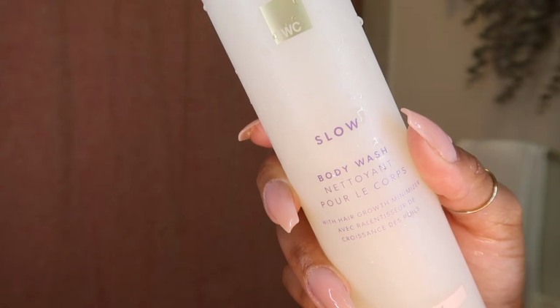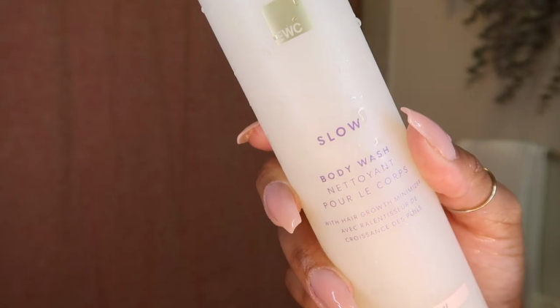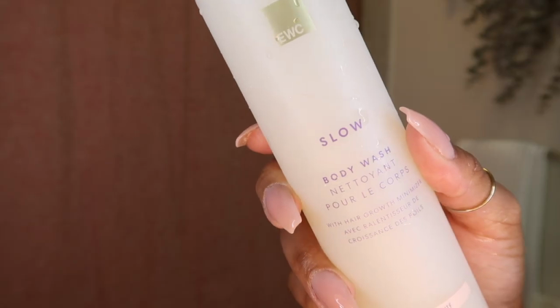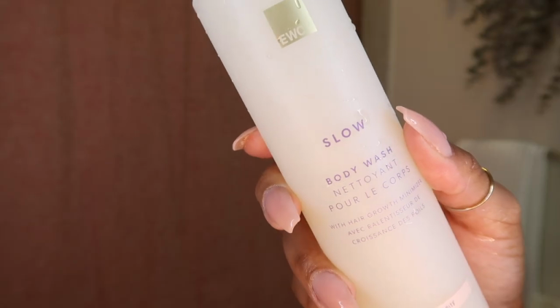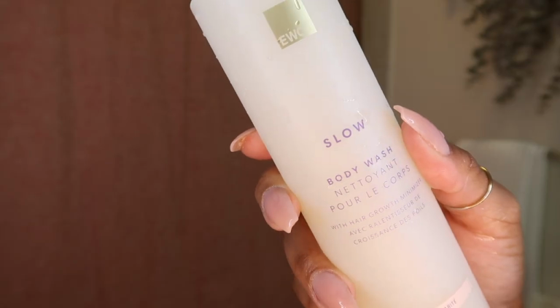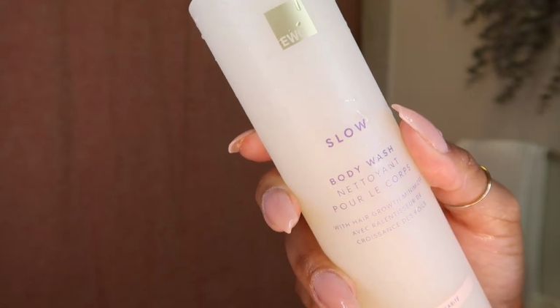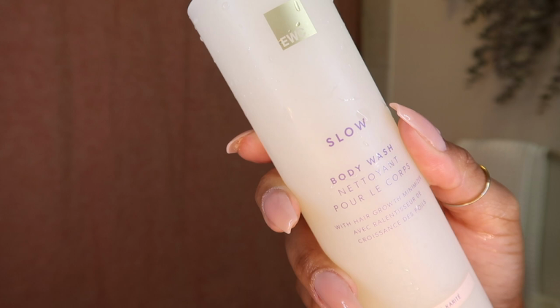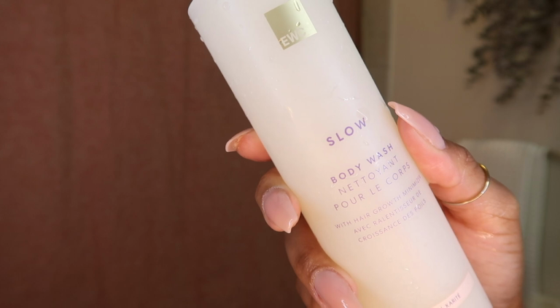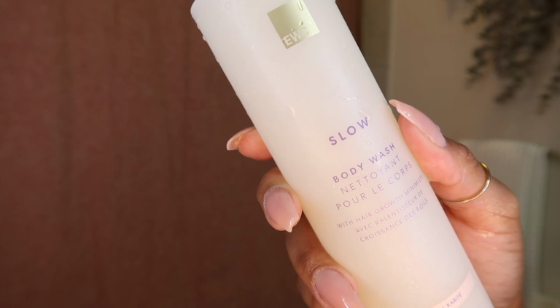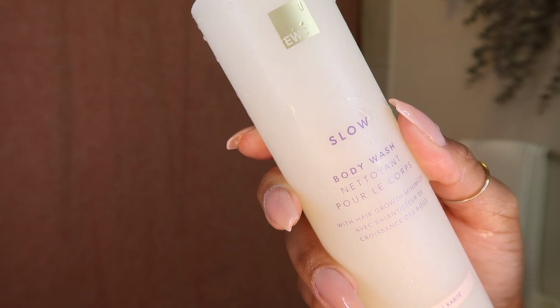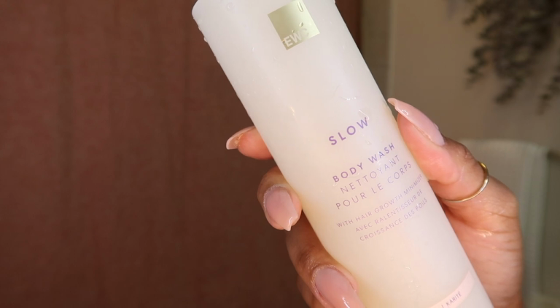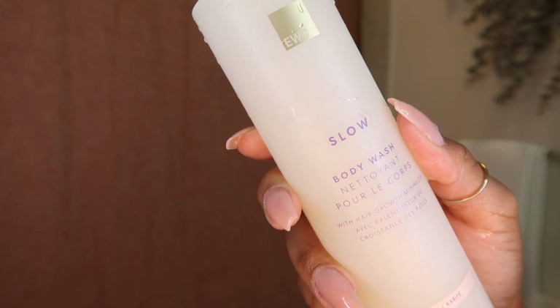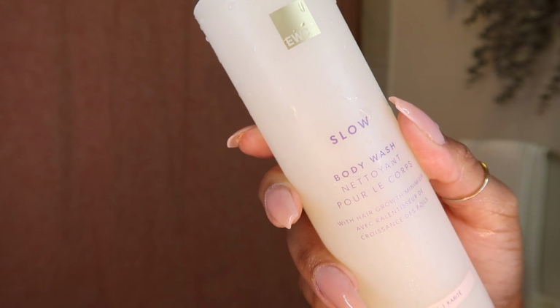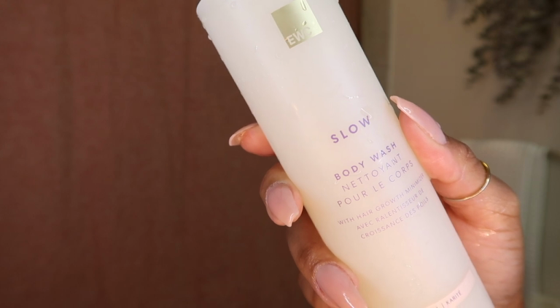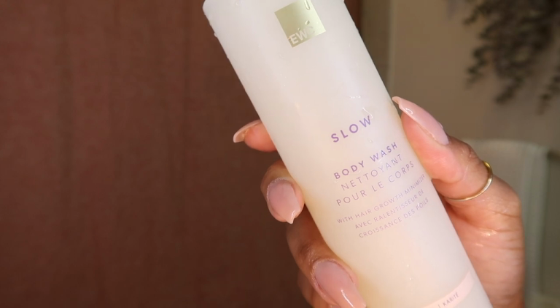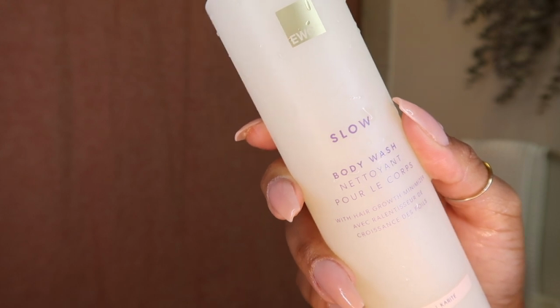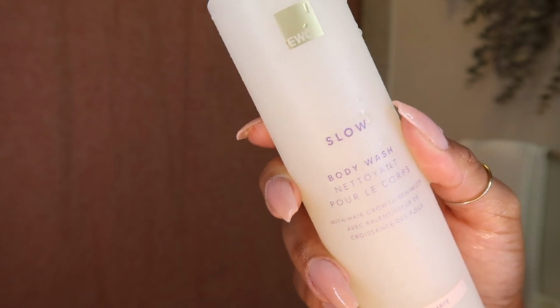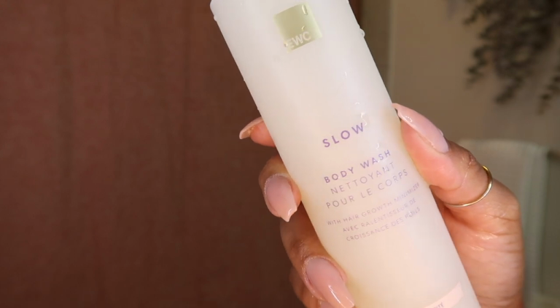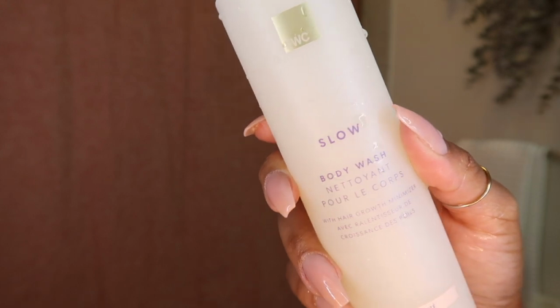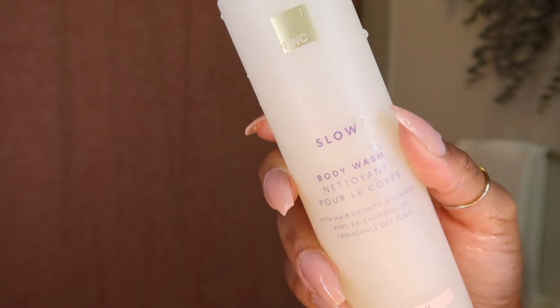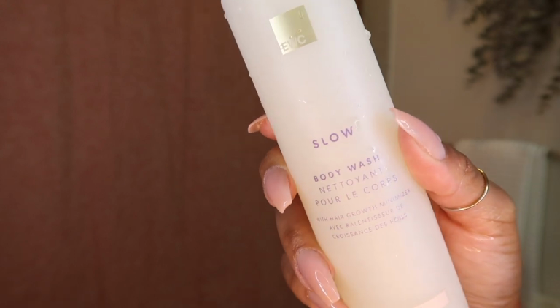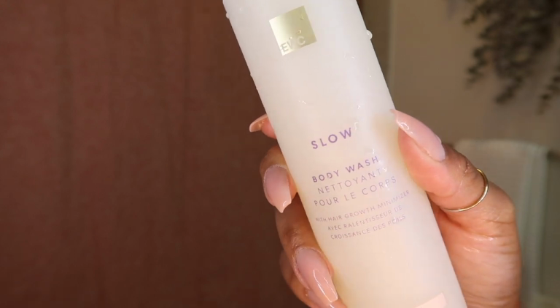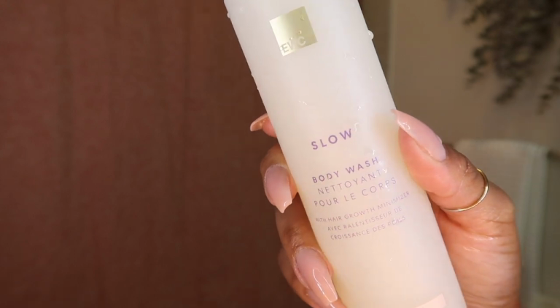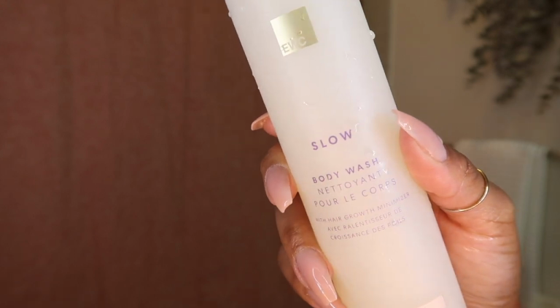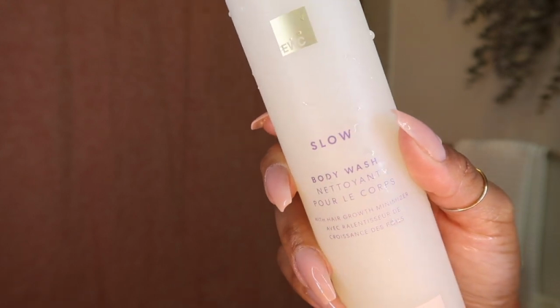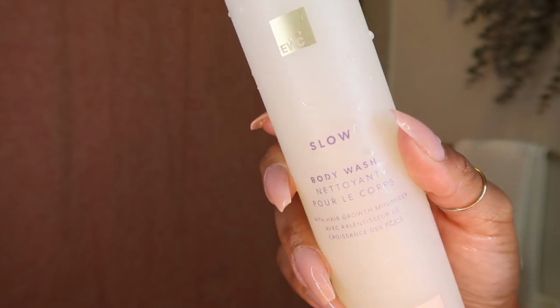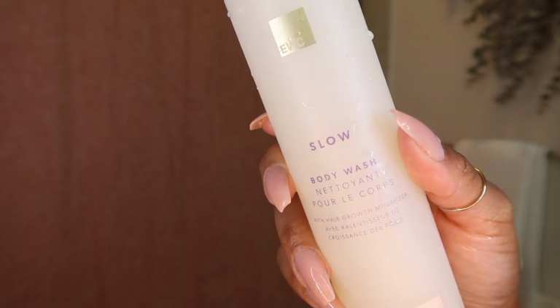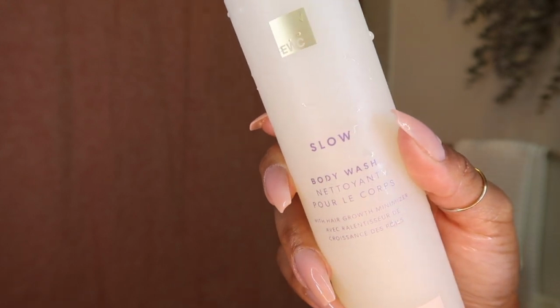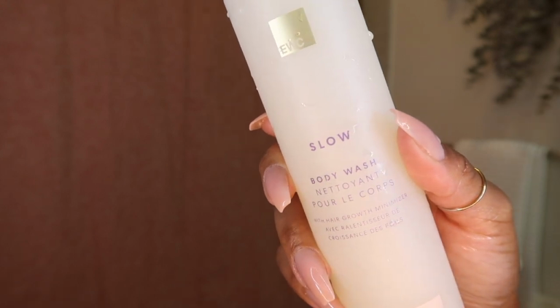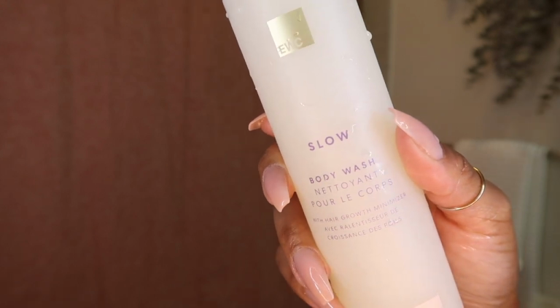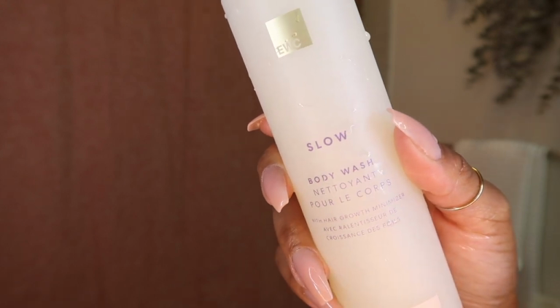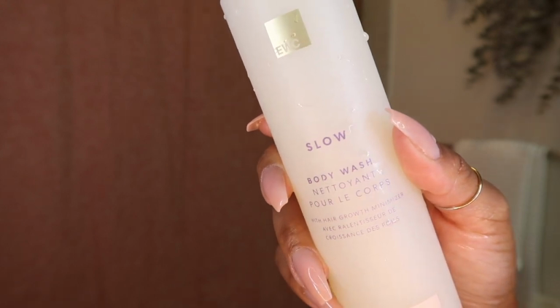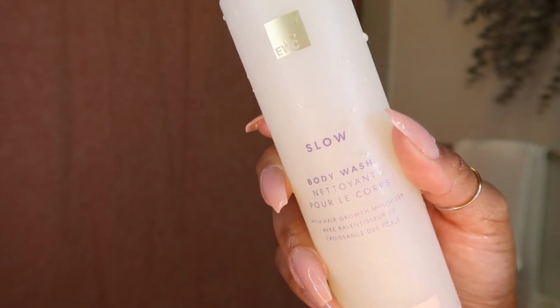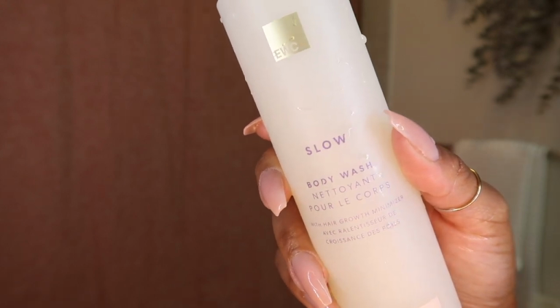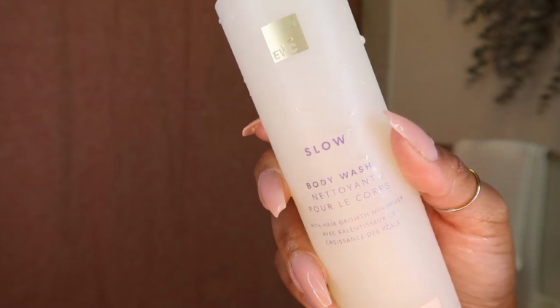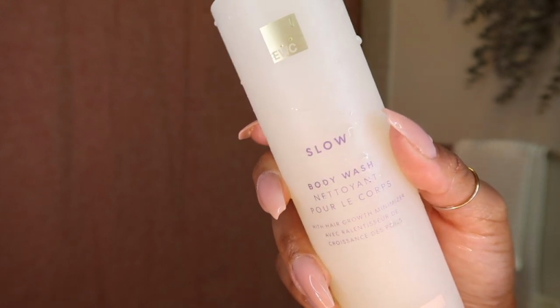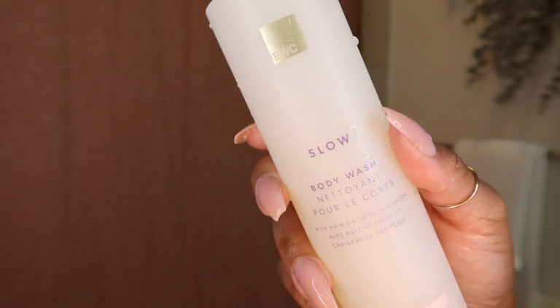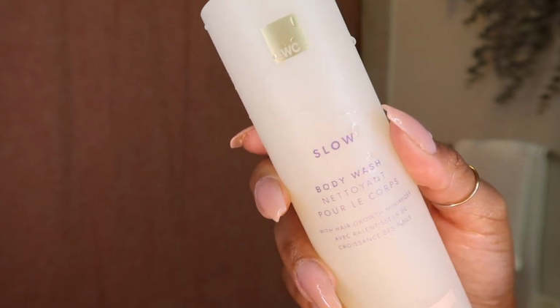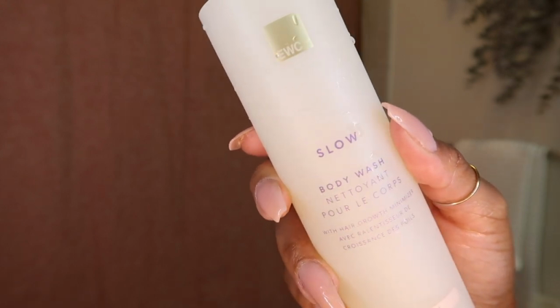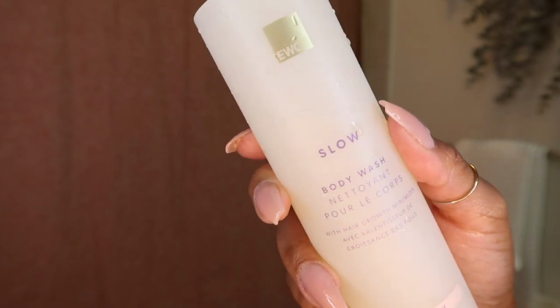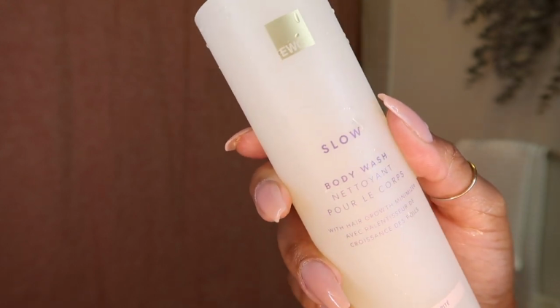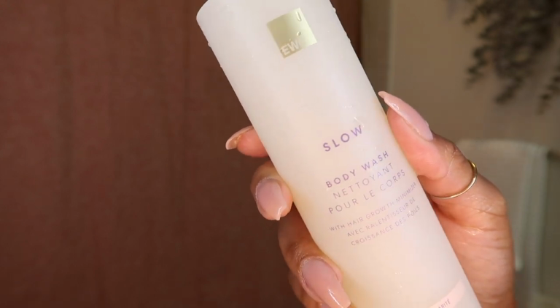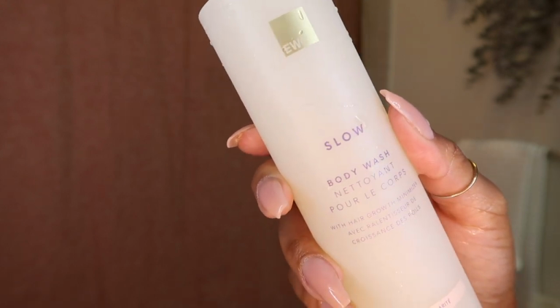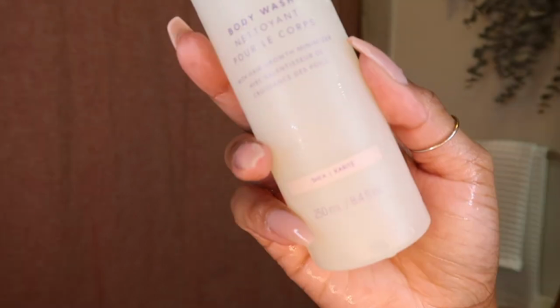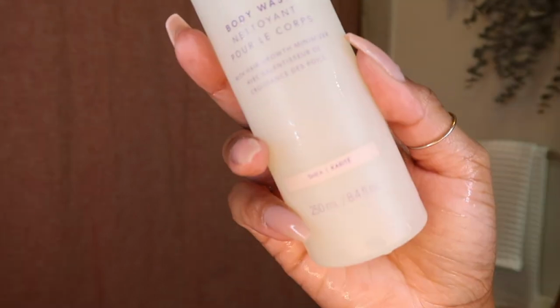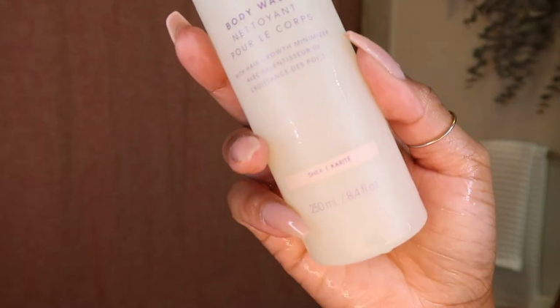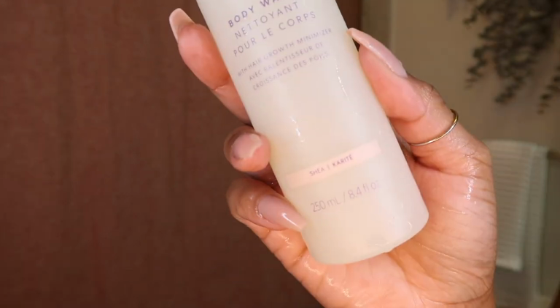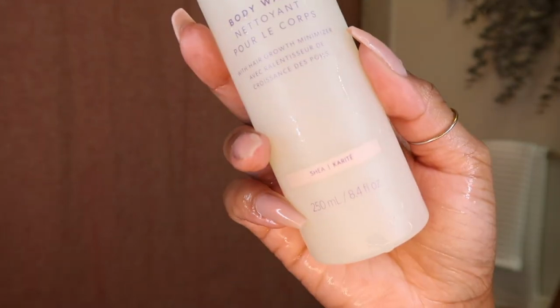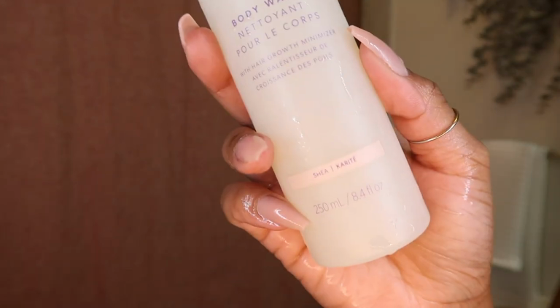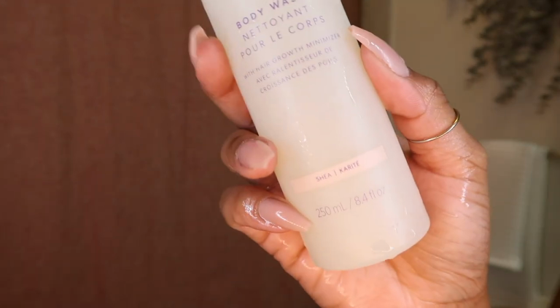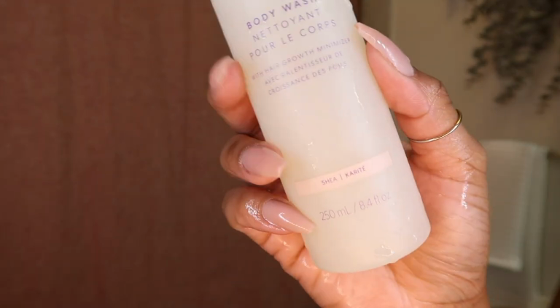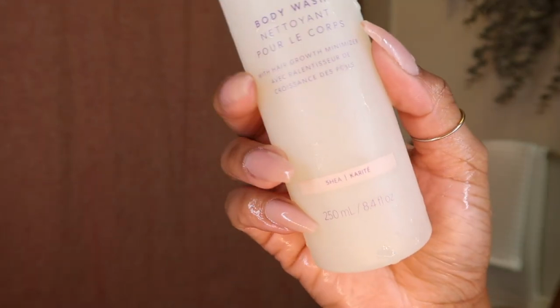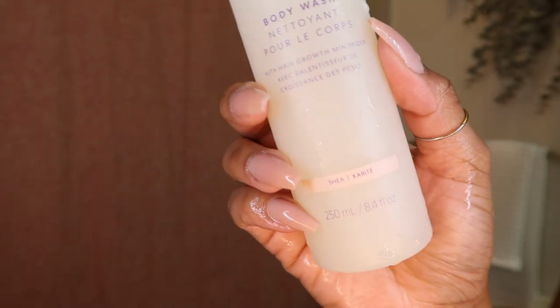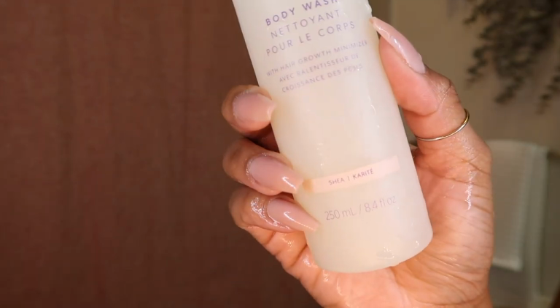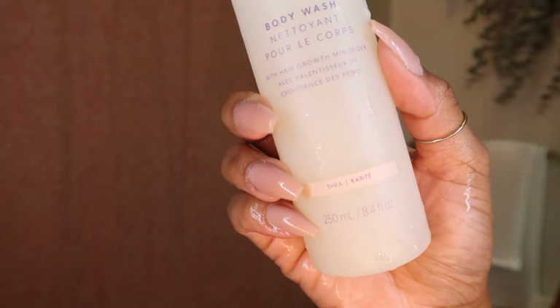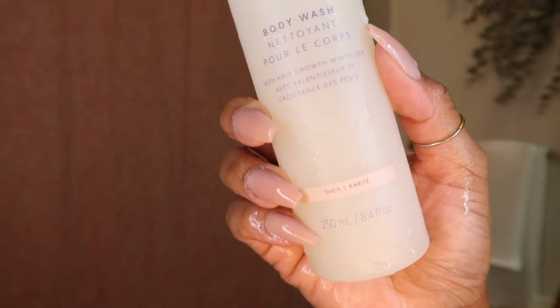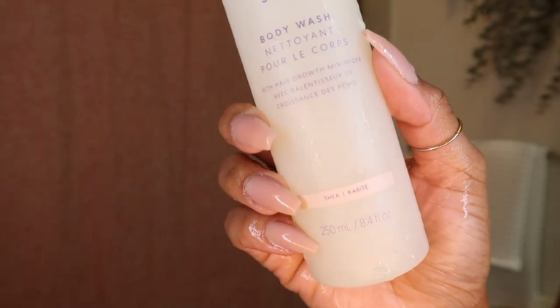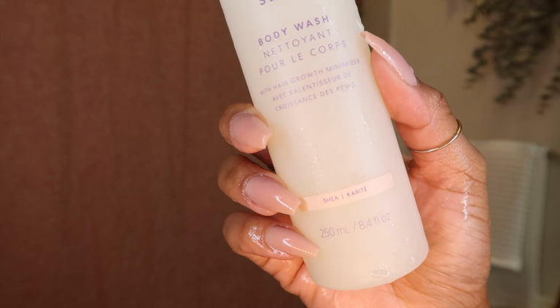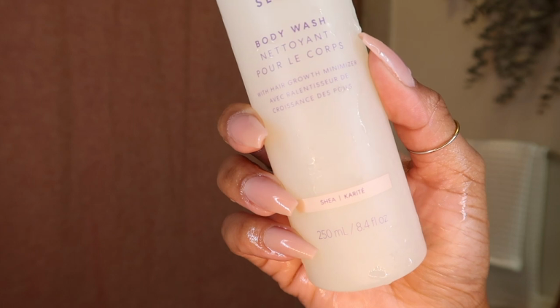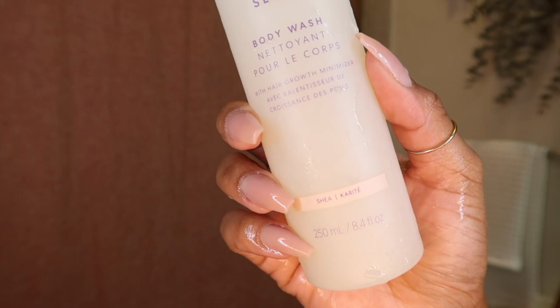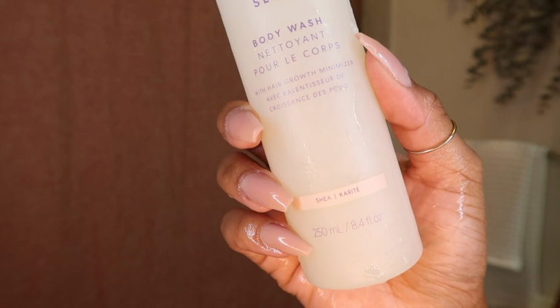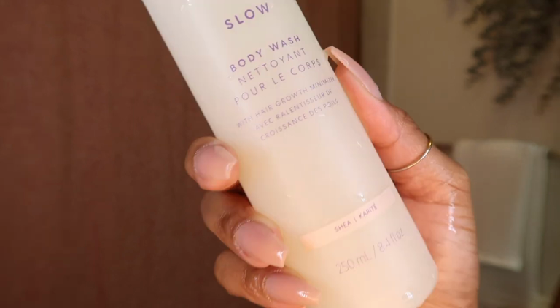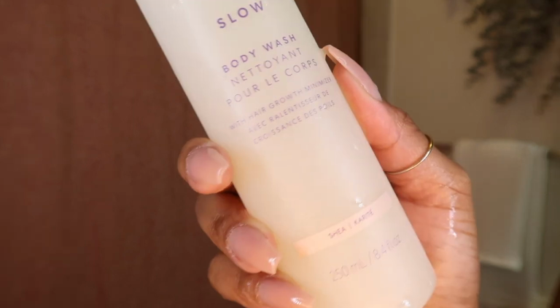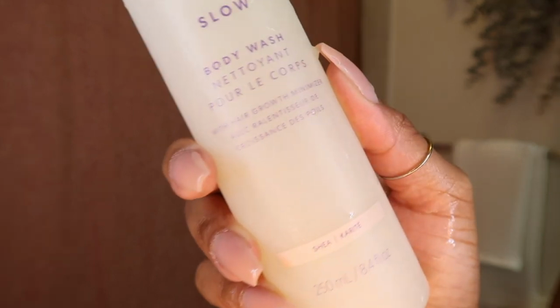Sometimes I'll use the Dr. Bronner's and then follow it up with my favorite smell-good body wash, which is this one from the European Wax Center — literally perfection. I'm obsessed with it. It's formulated to slow your hair growth and to smooth your skin.